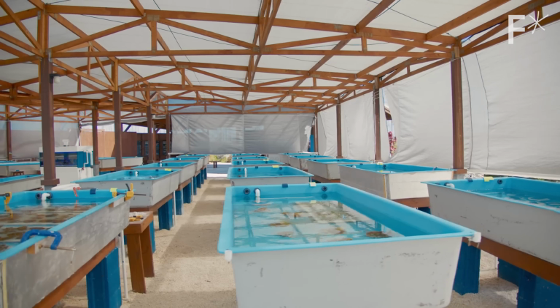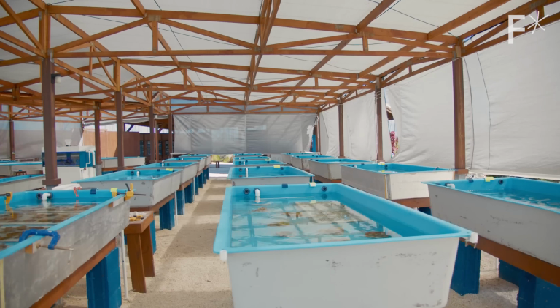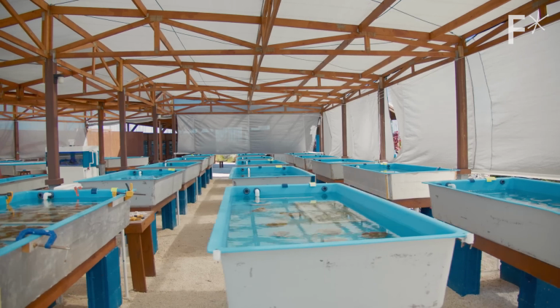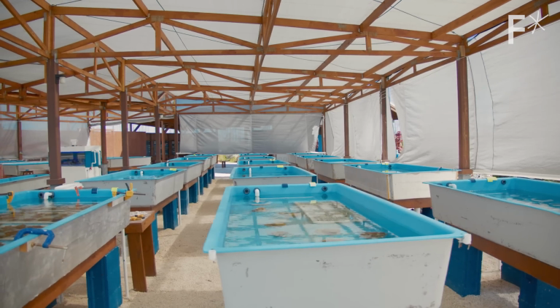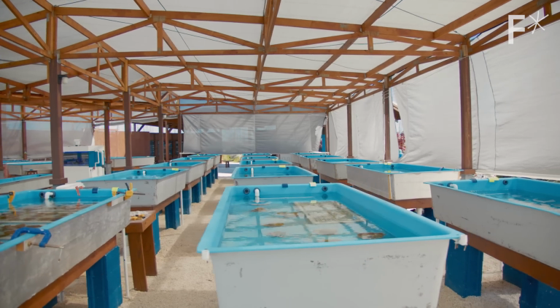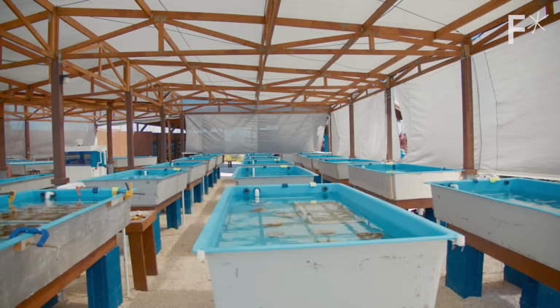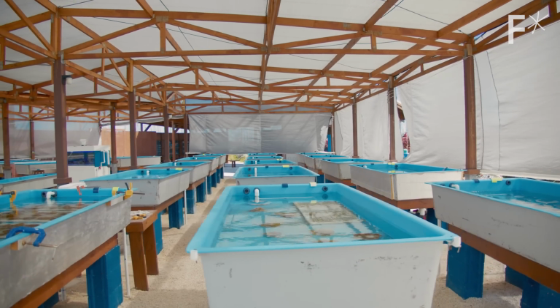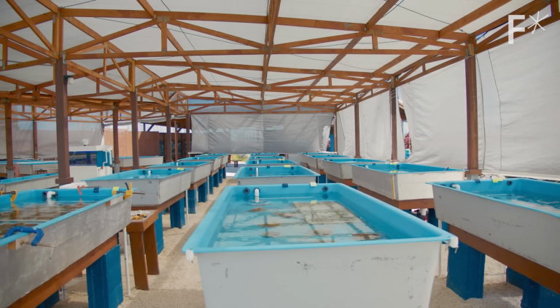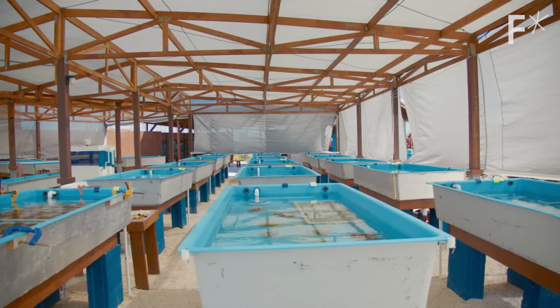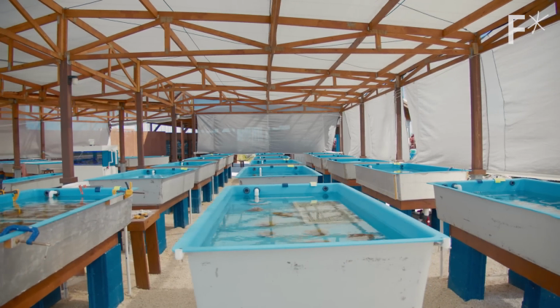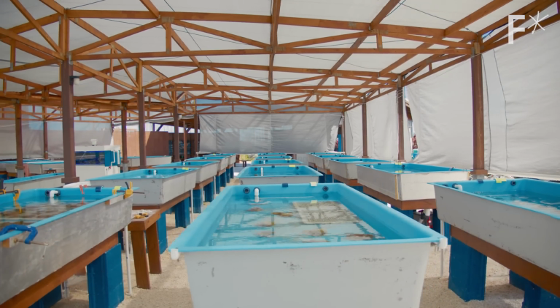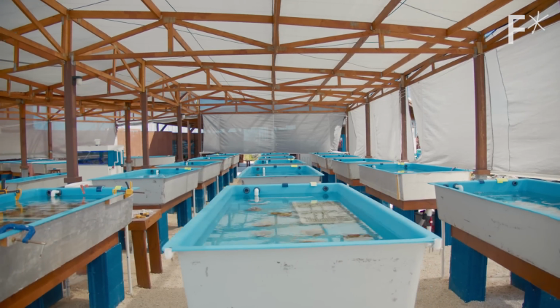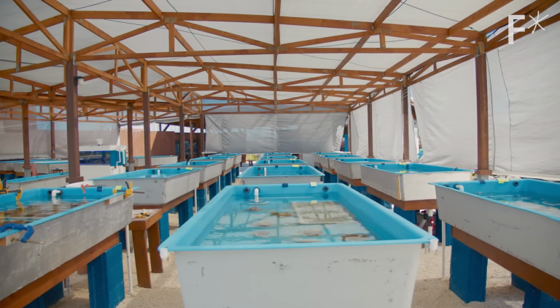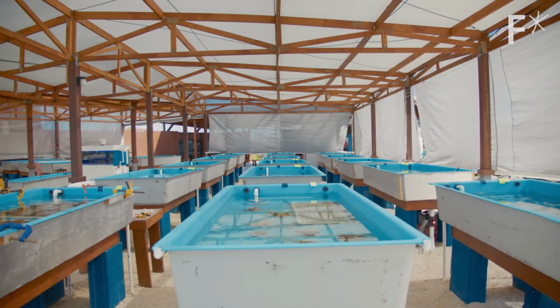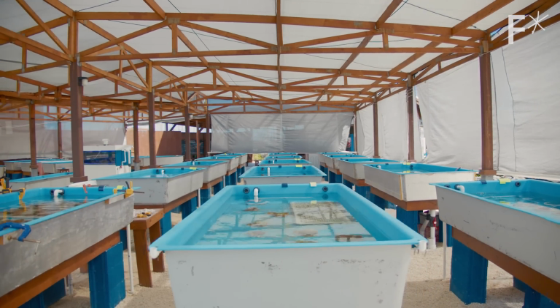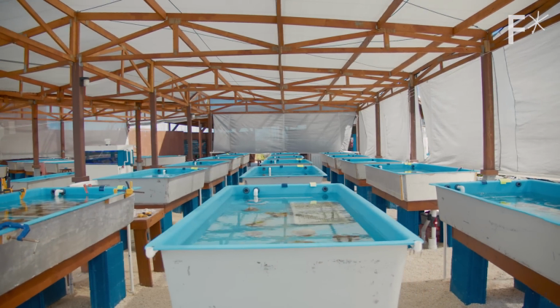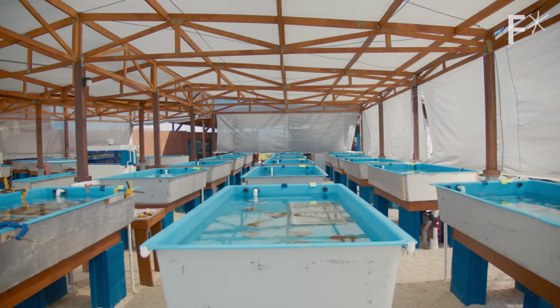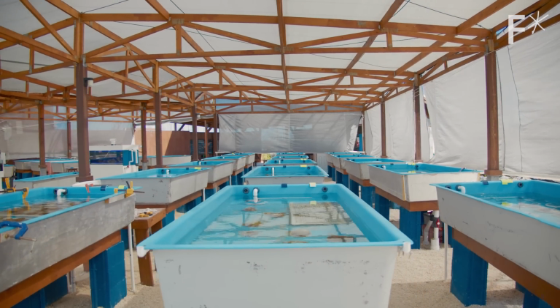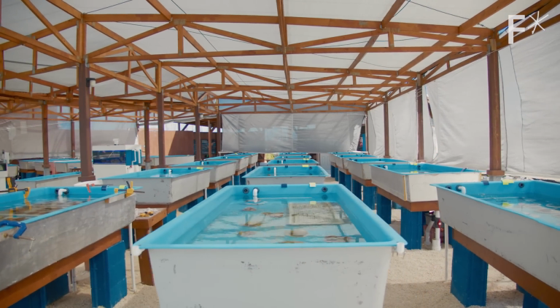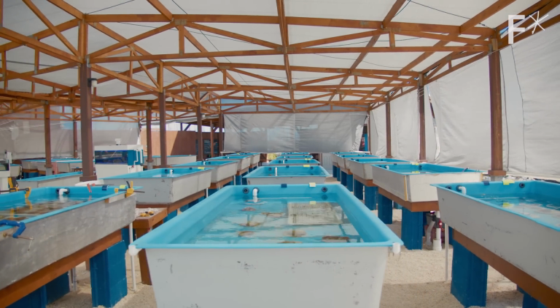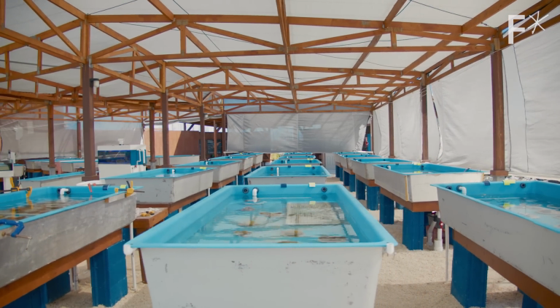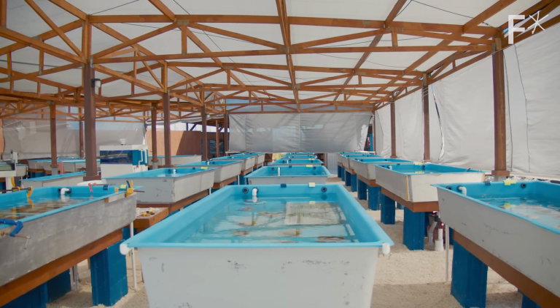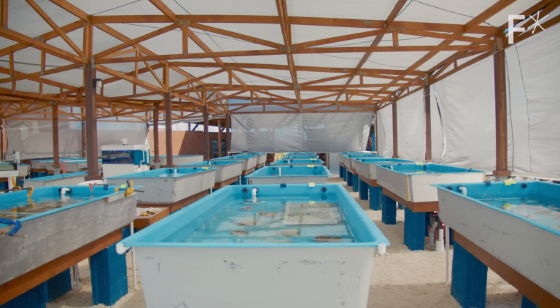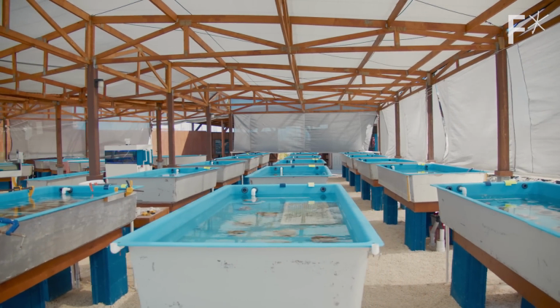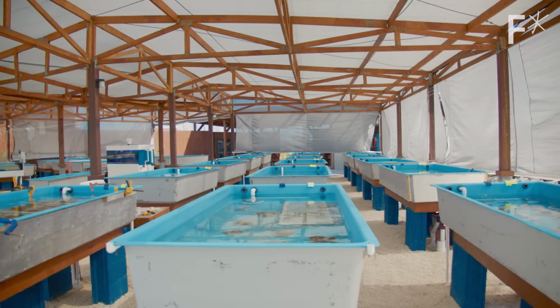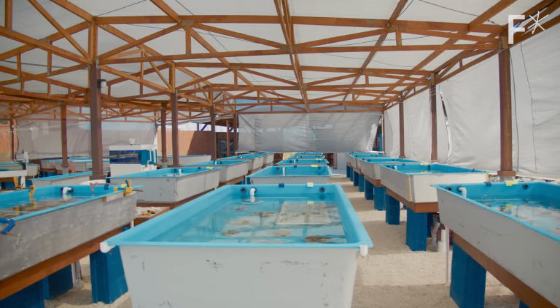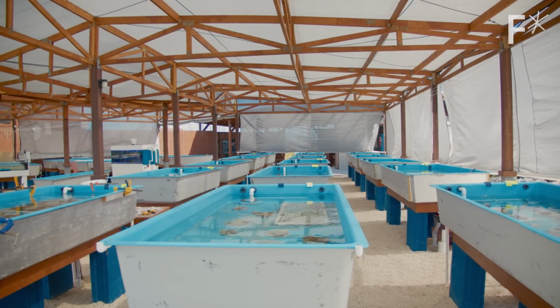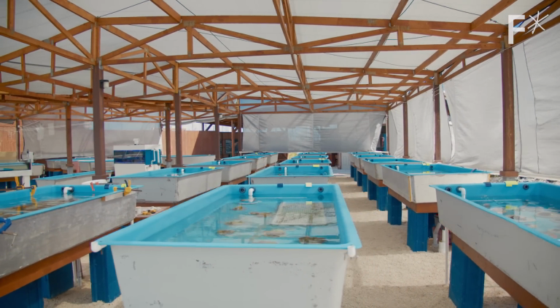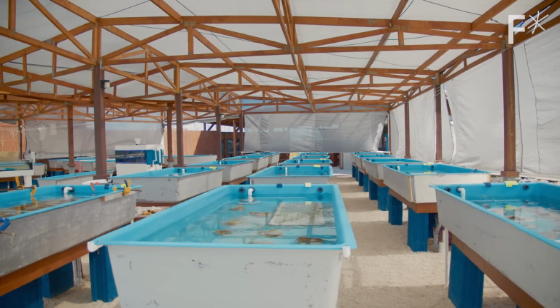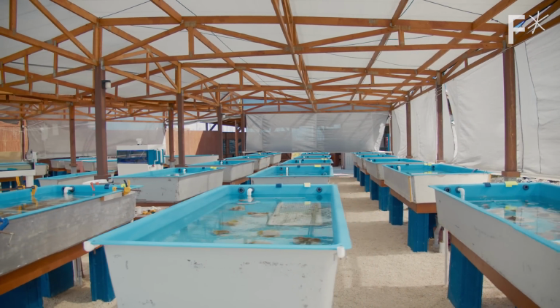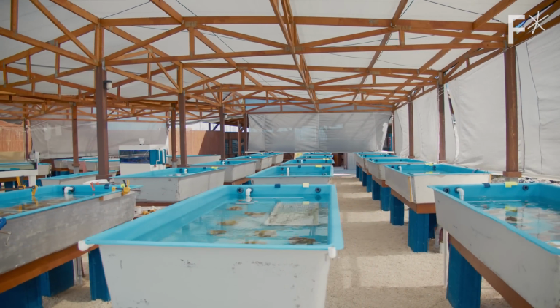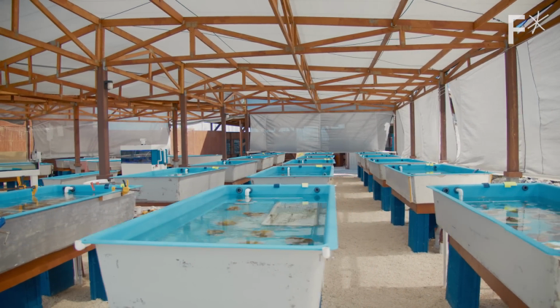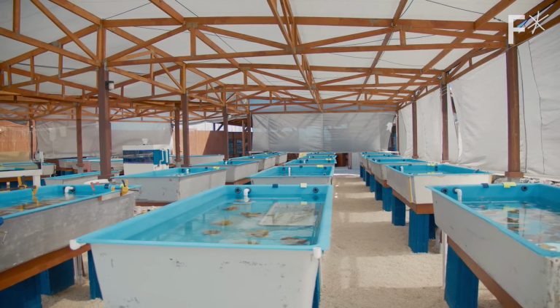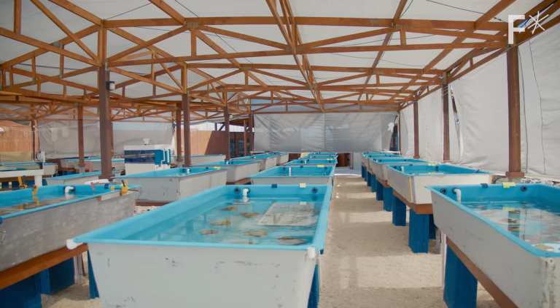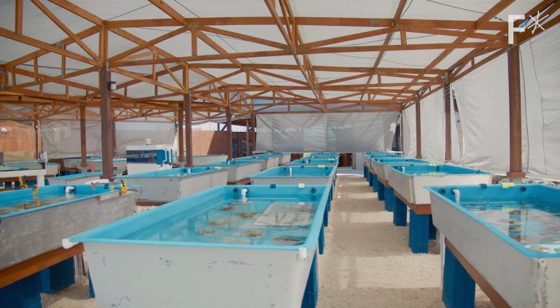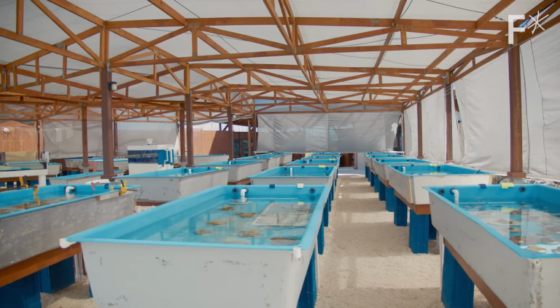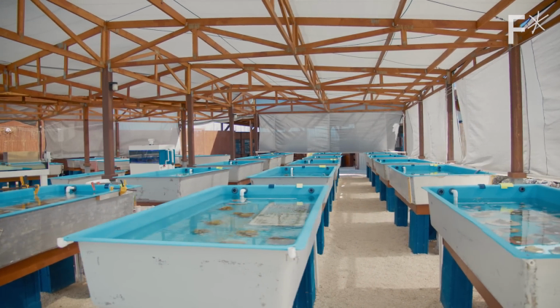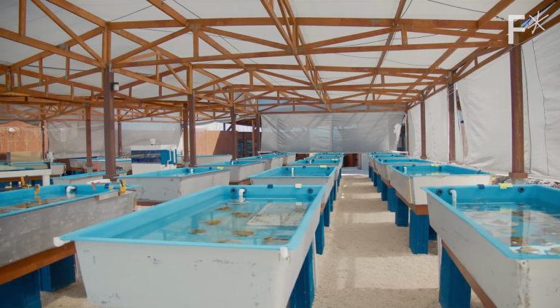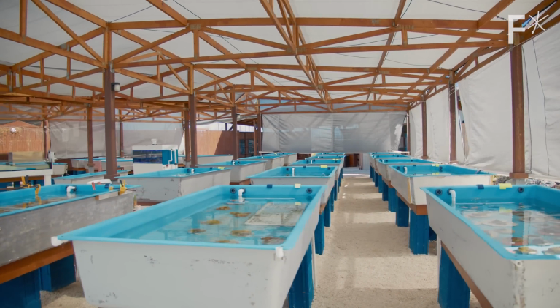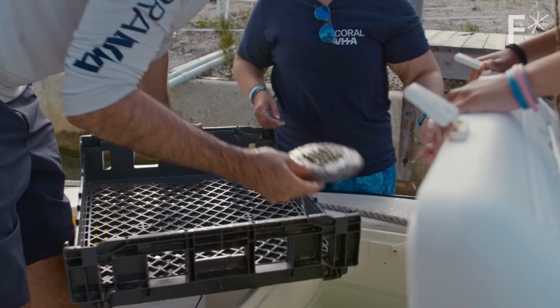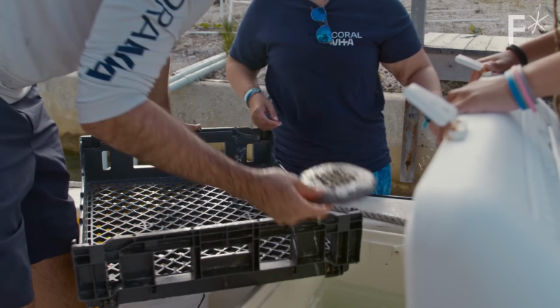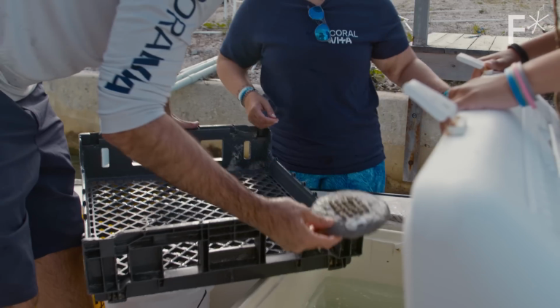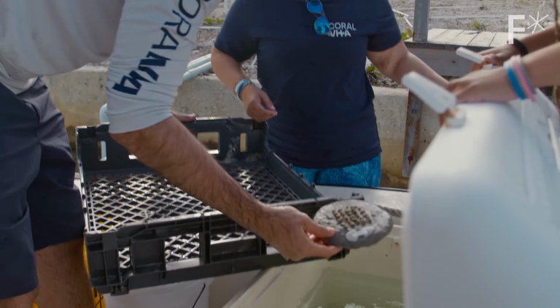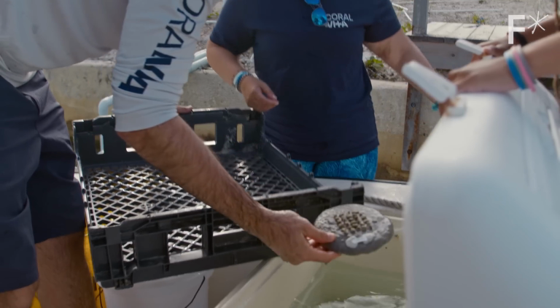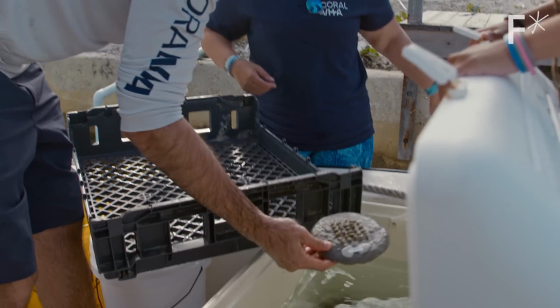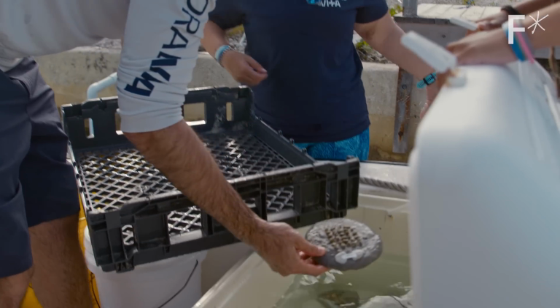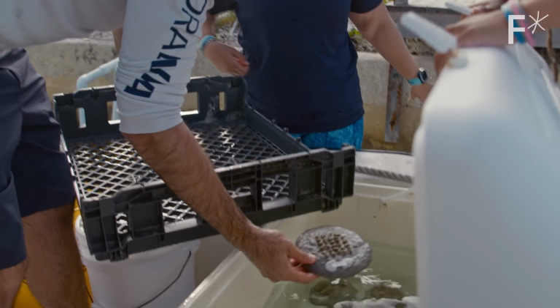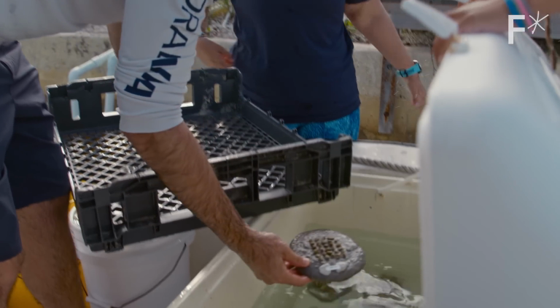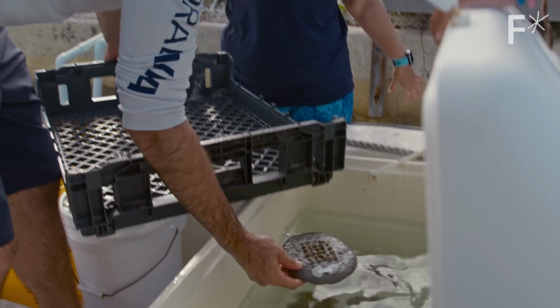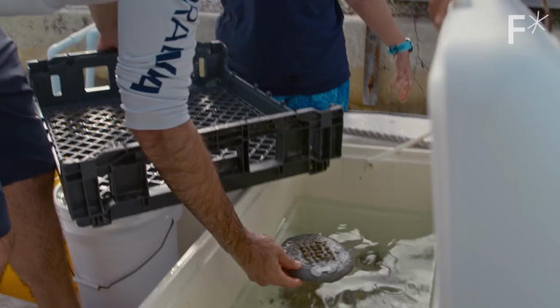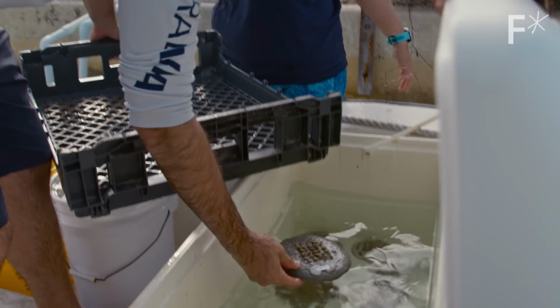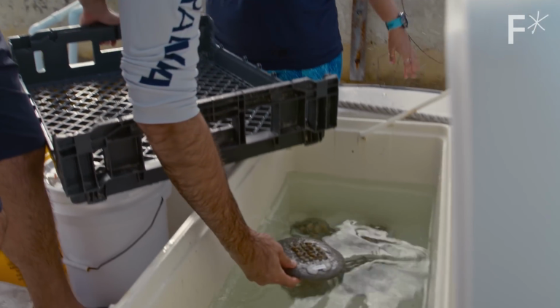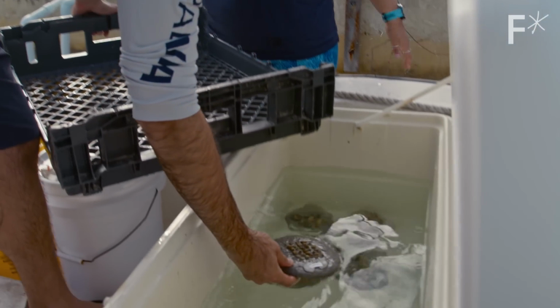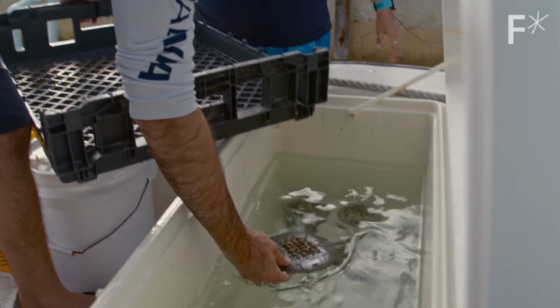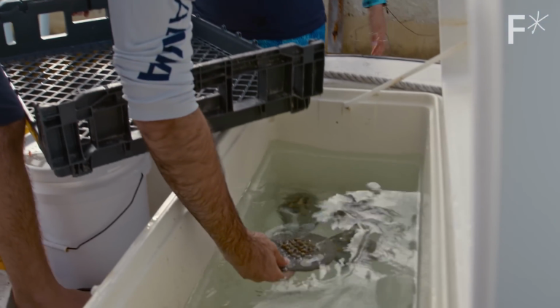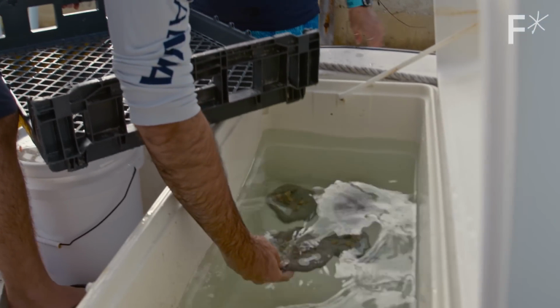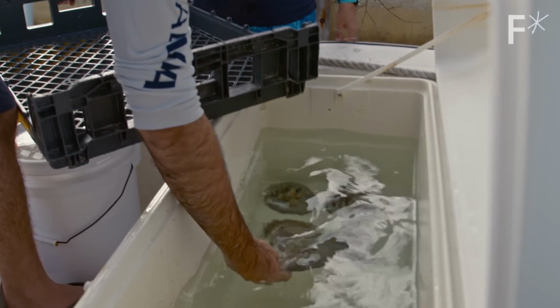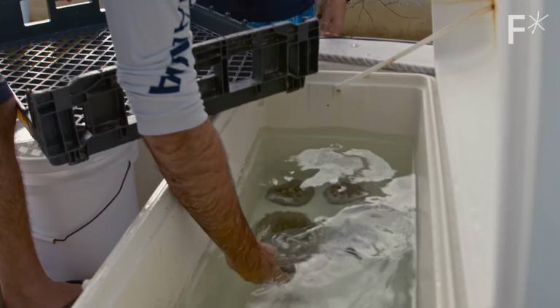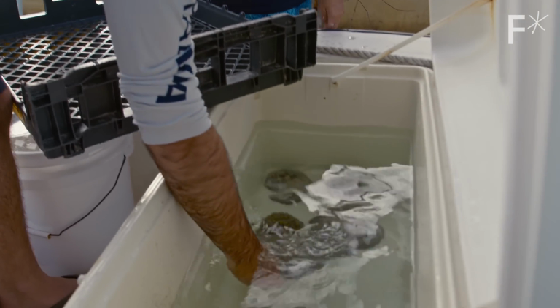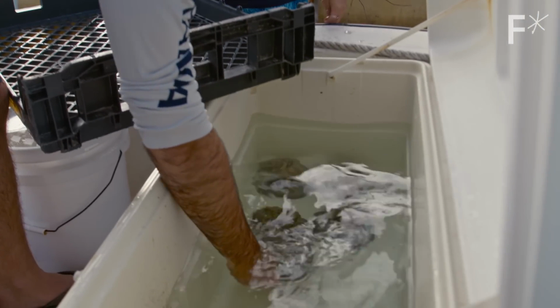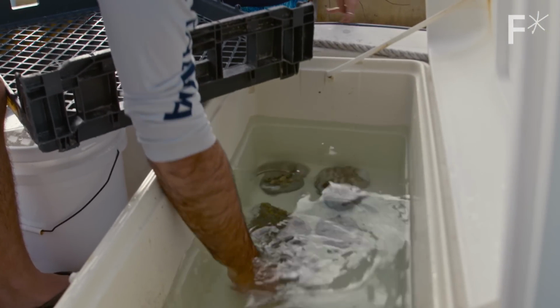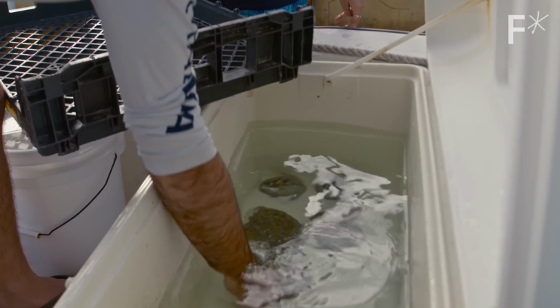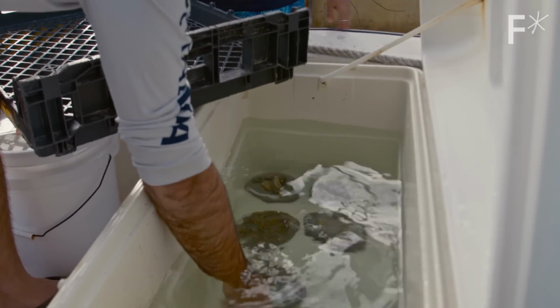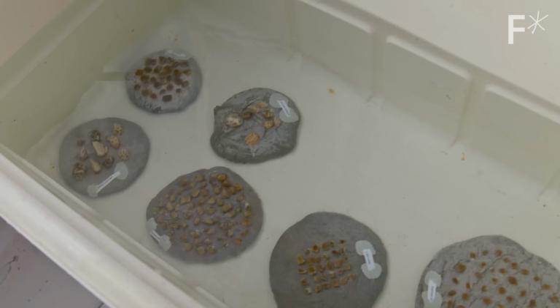Over the course of 6, 12, or 24 months, the corals grow in our raceway tanks before they are then outplanted into the reefs.